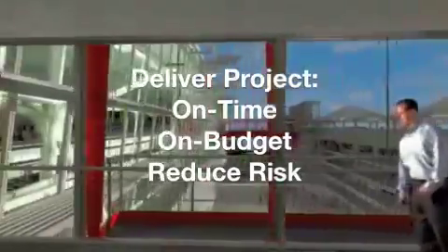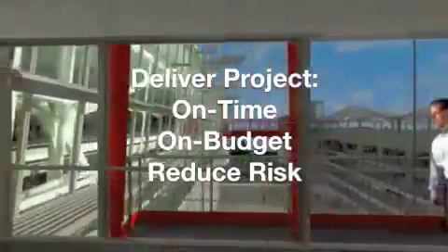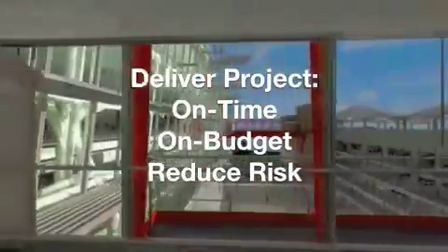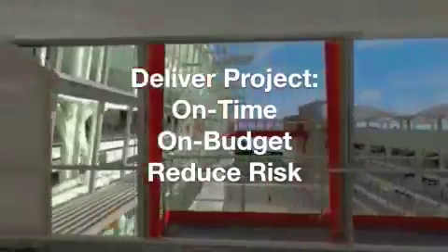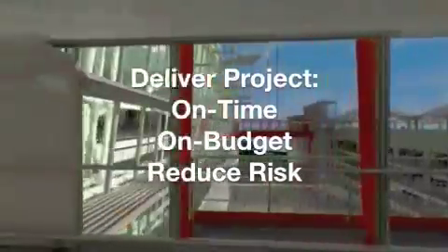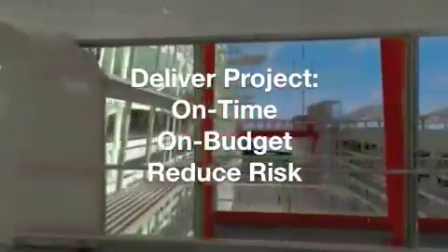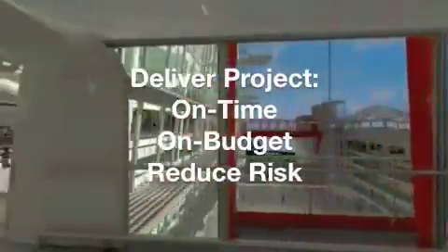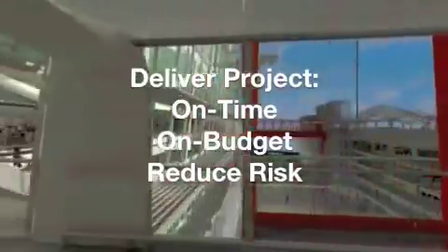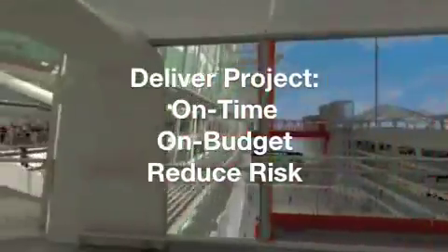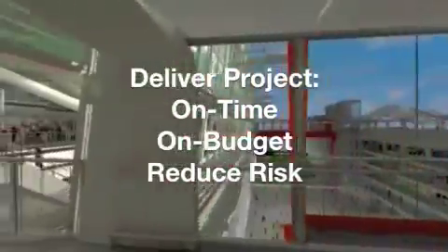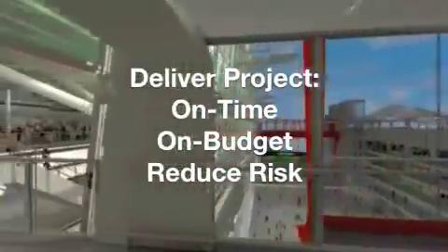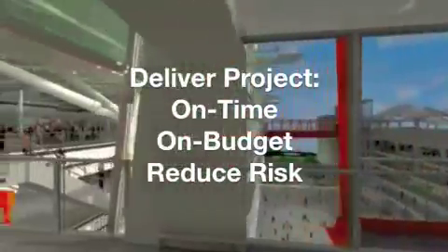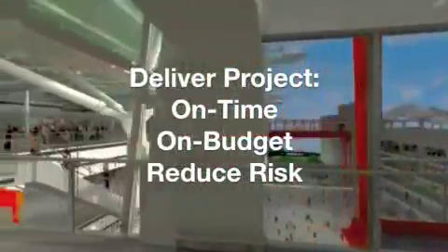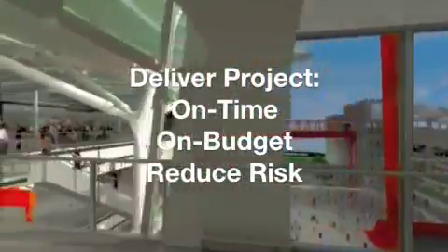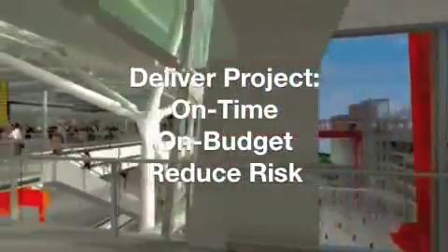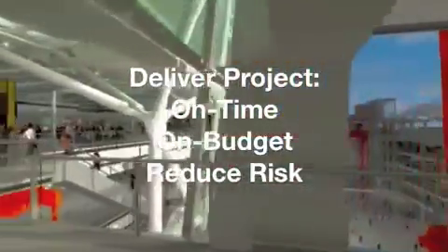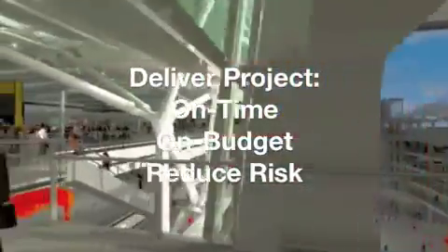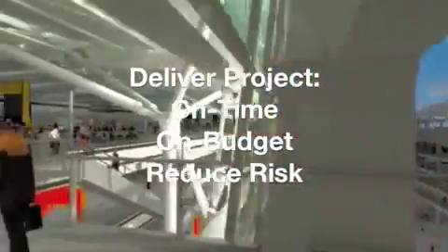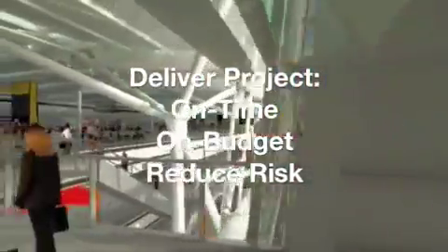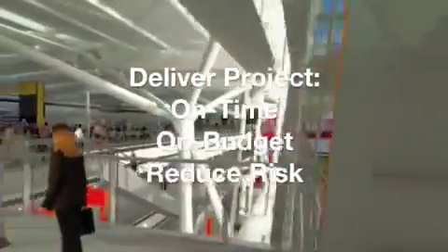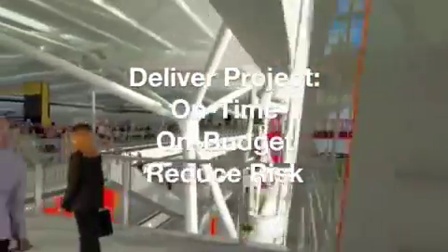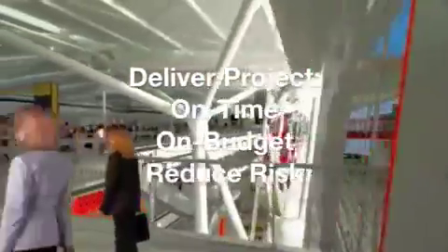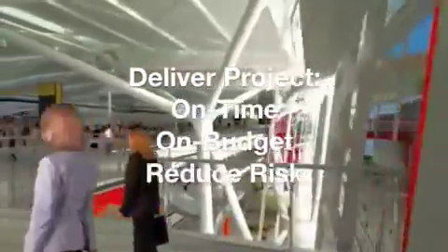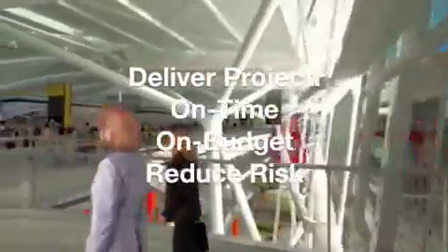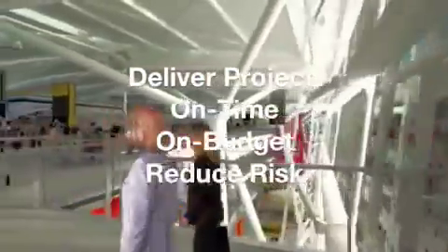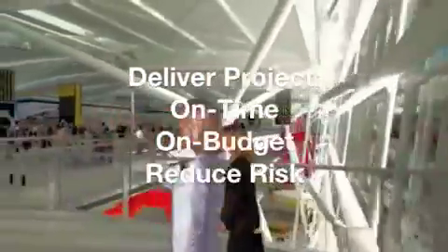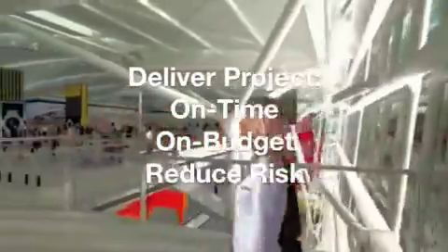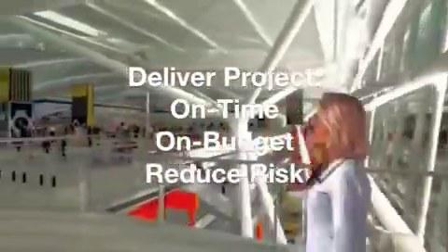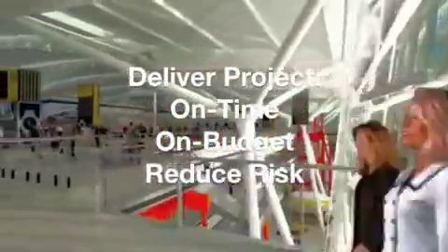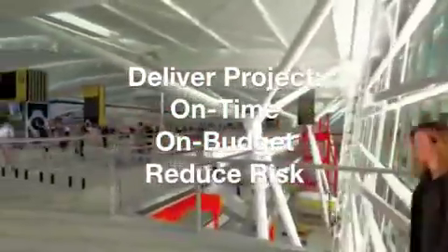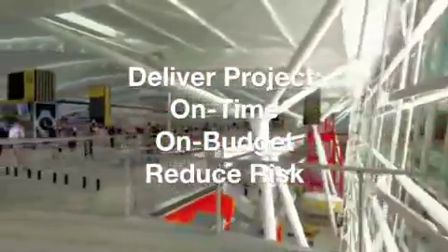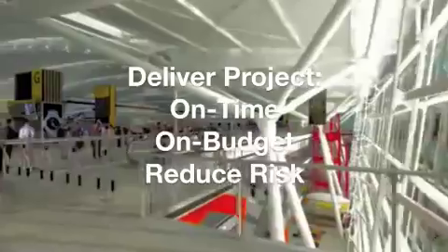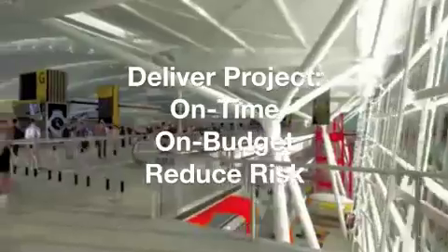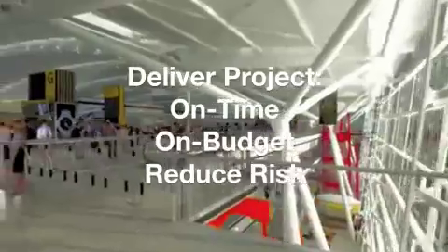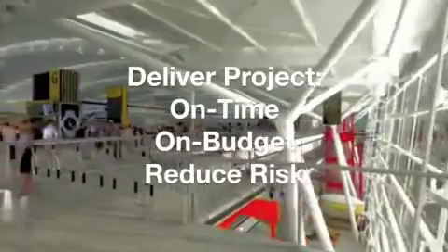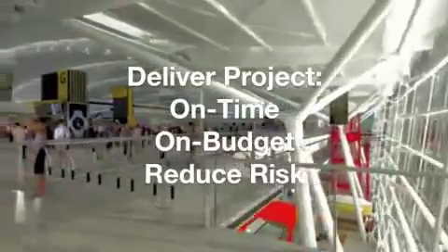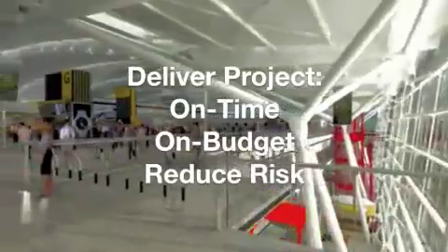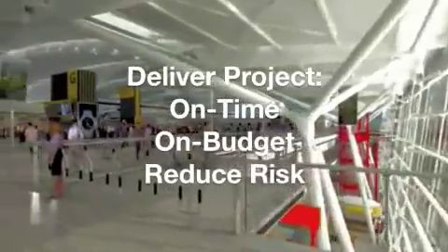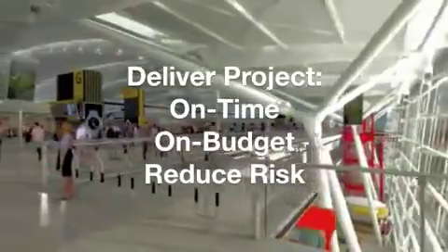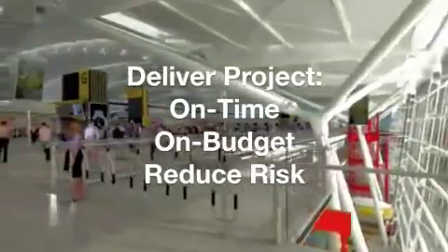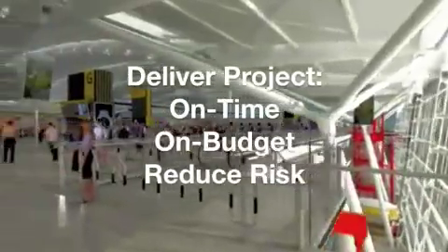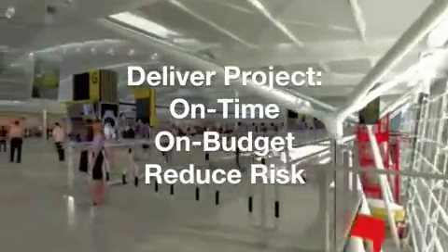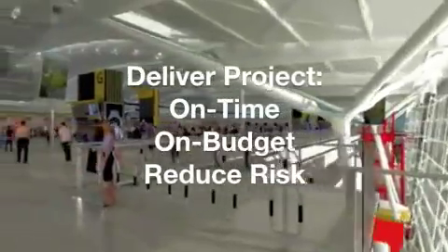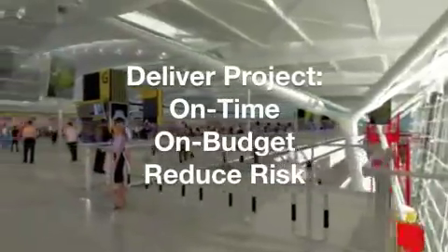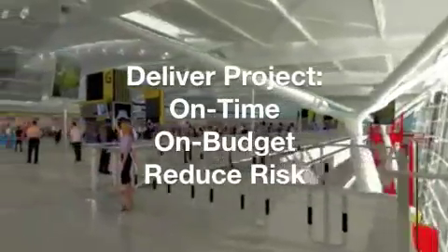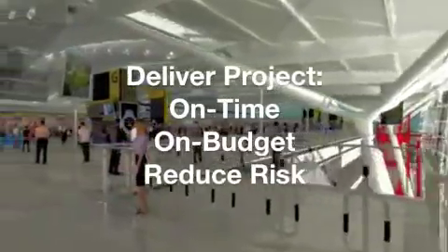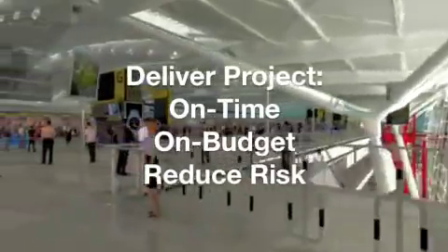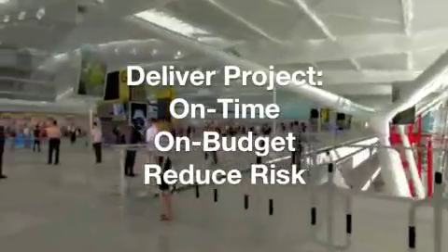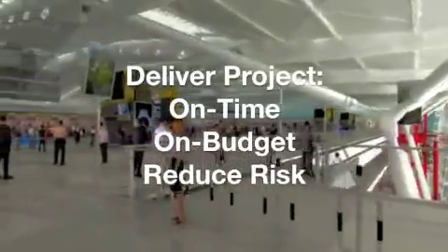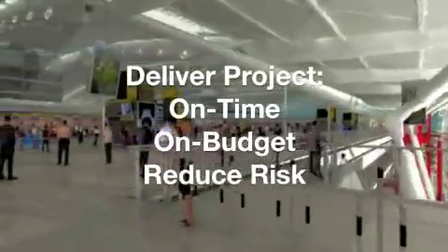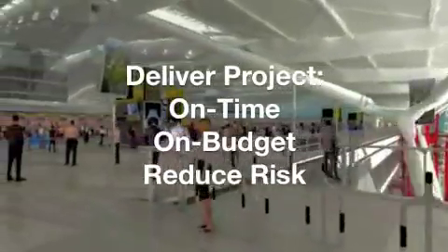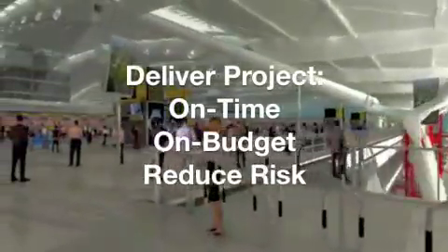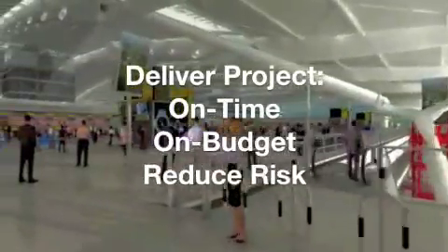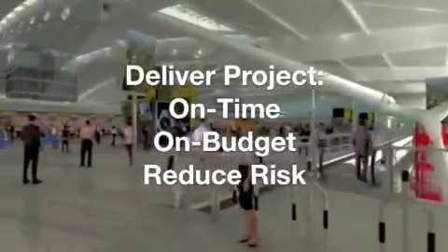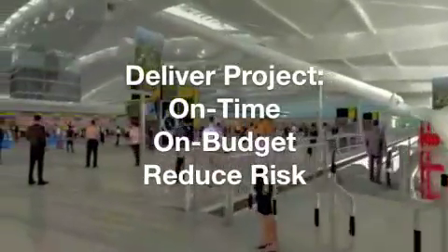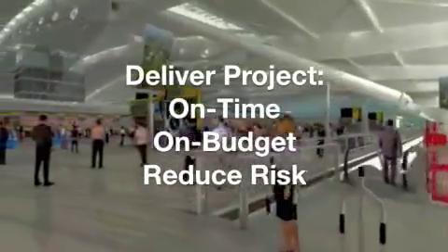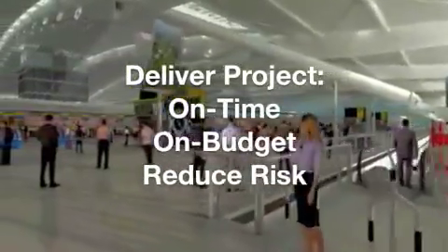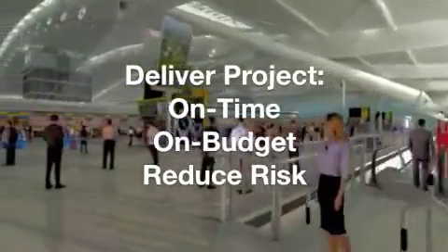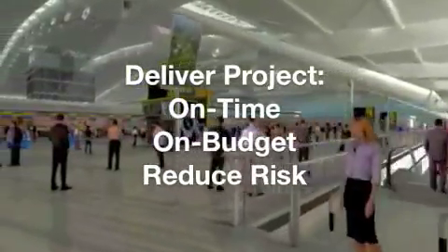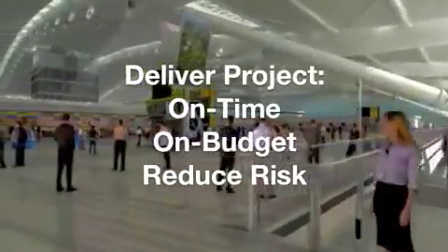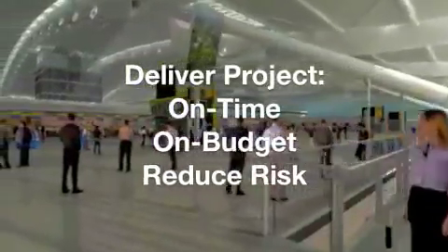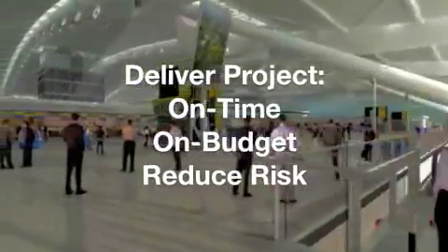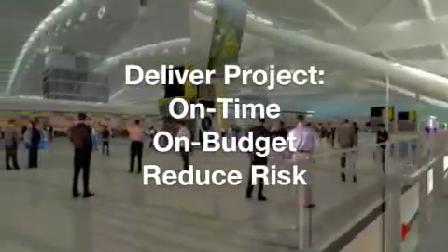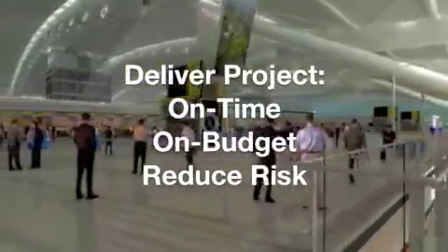Now this was going to be a big project and they wanted to deliver it on time and on budget, so they had to find innovative ways to reduce risk.